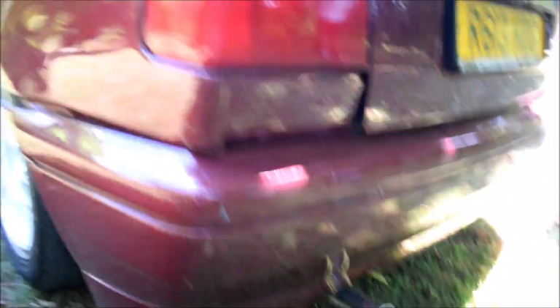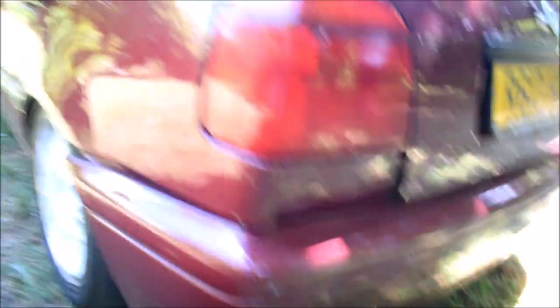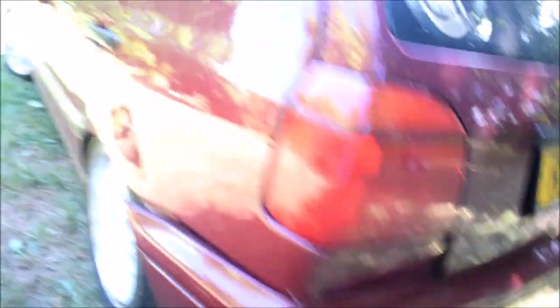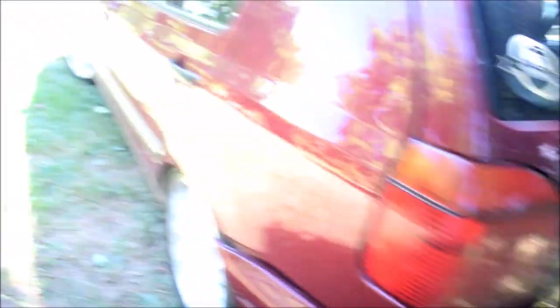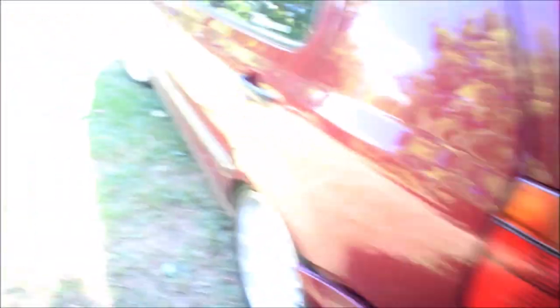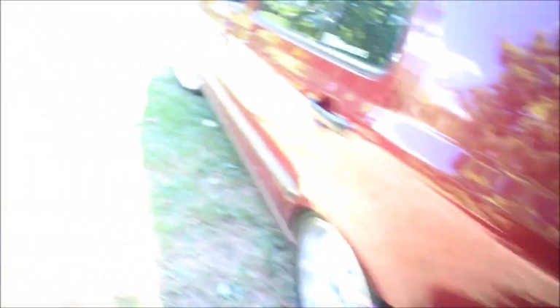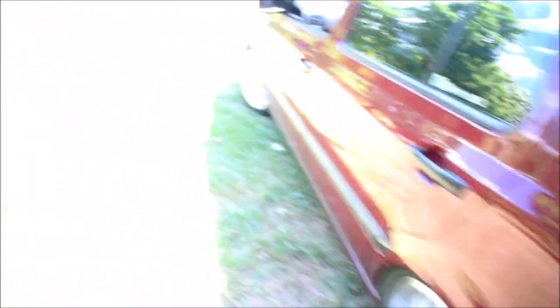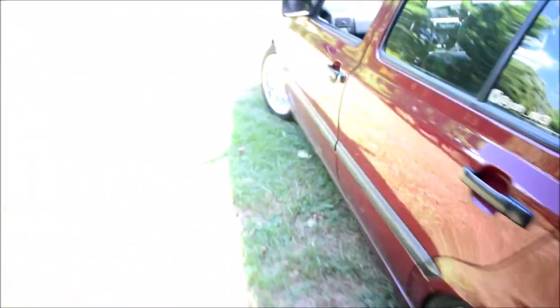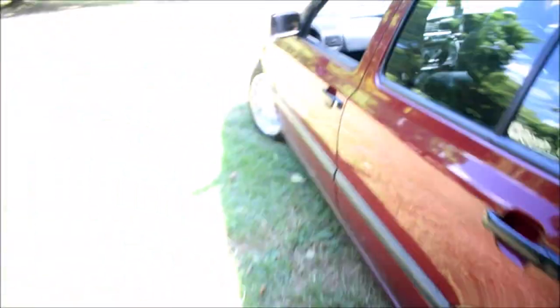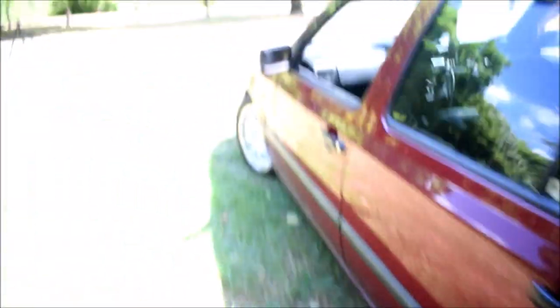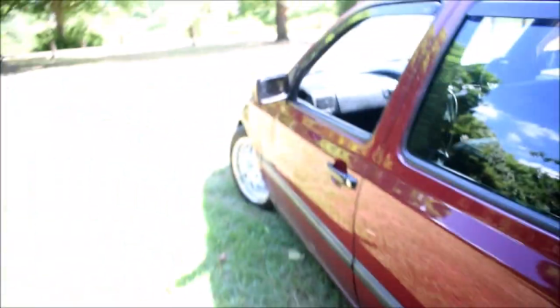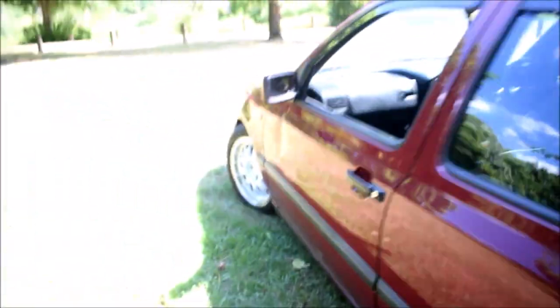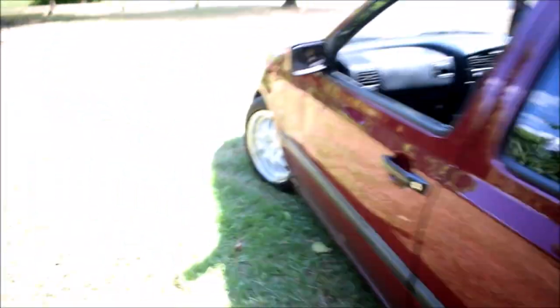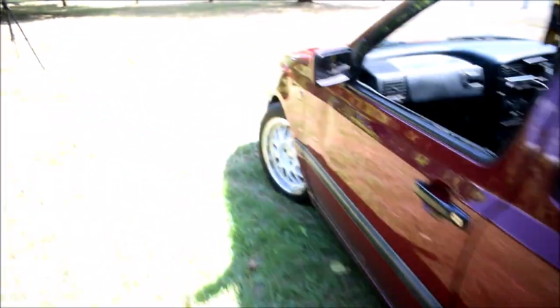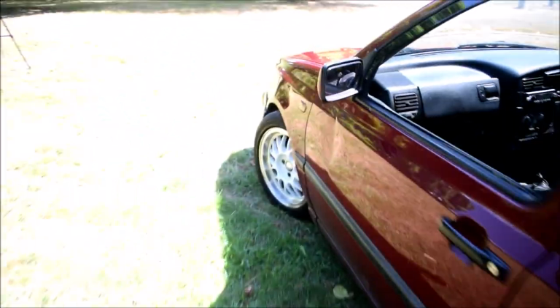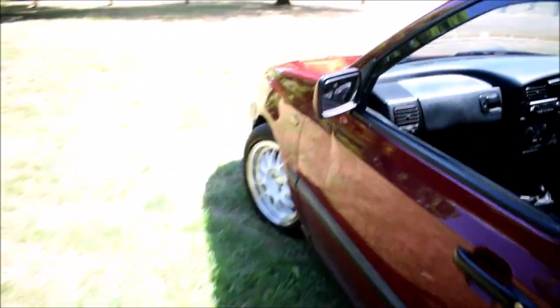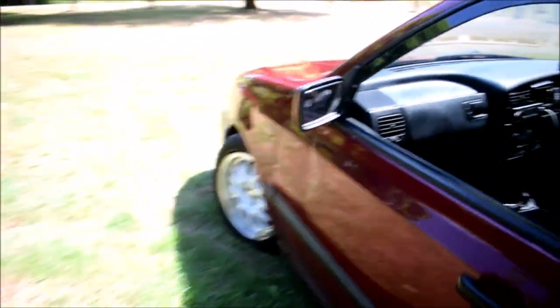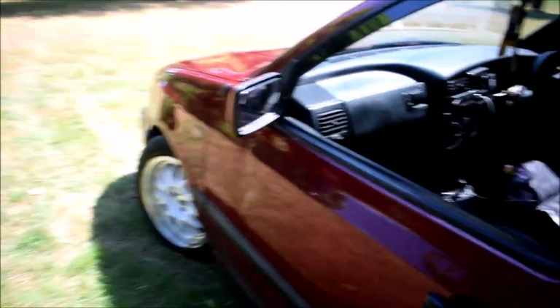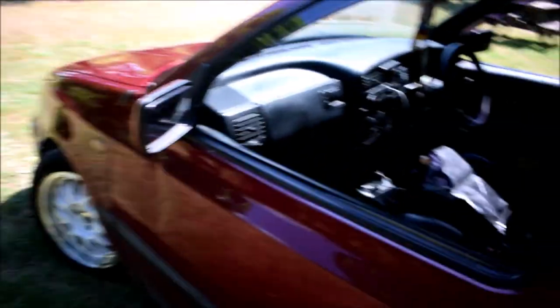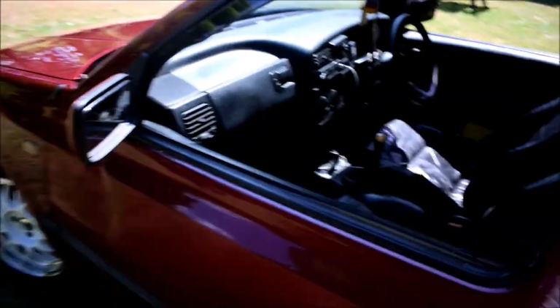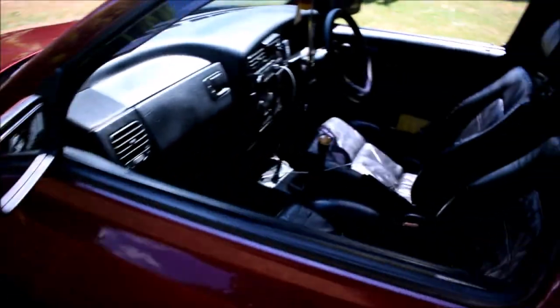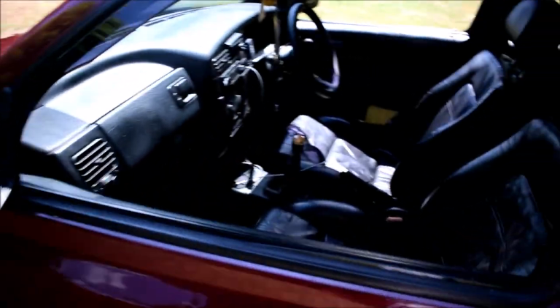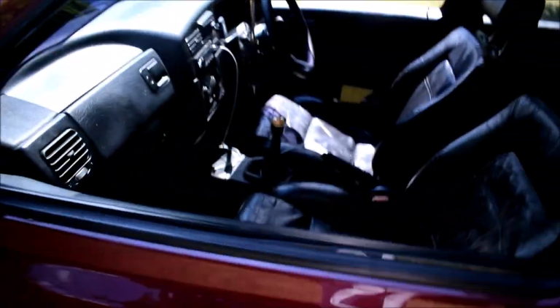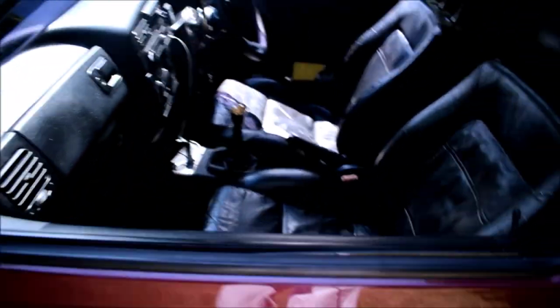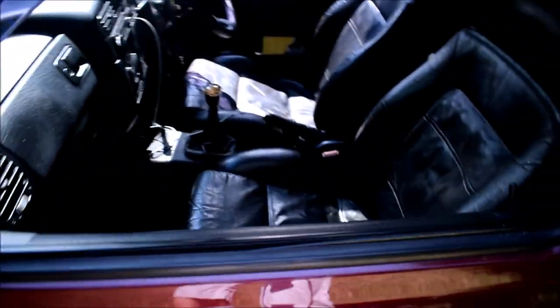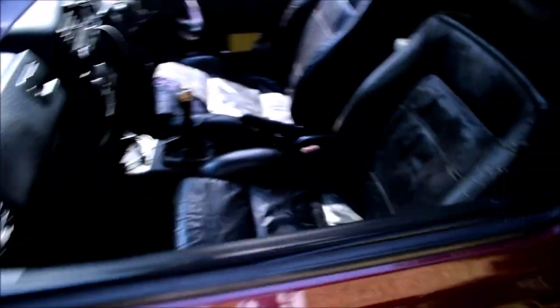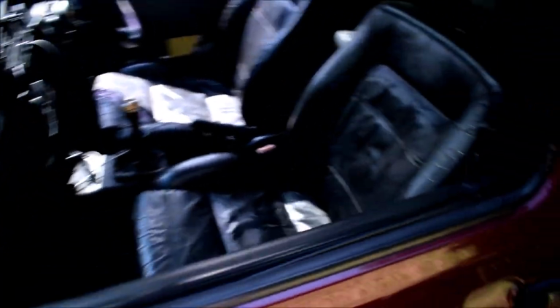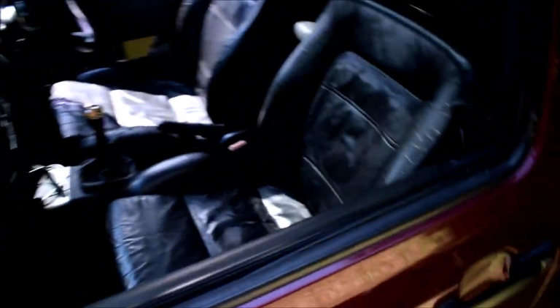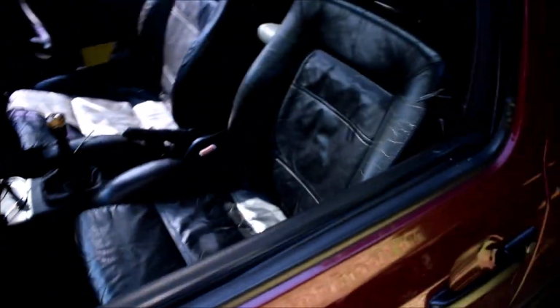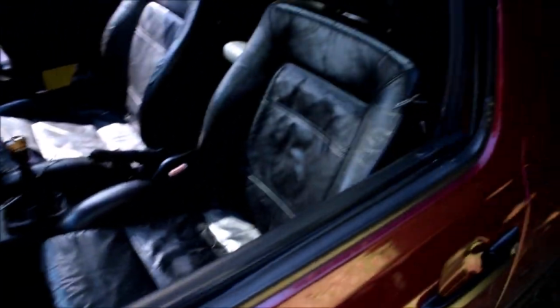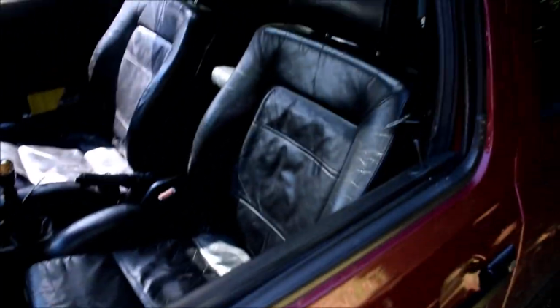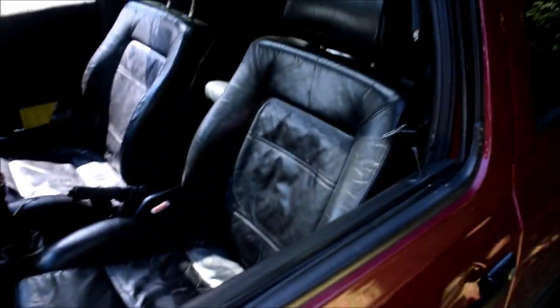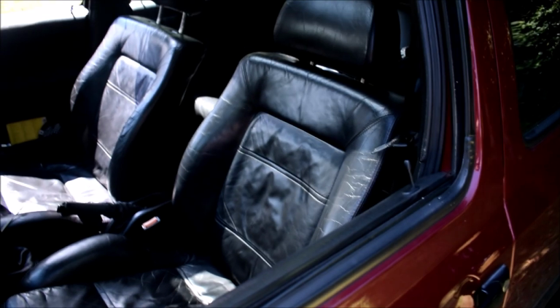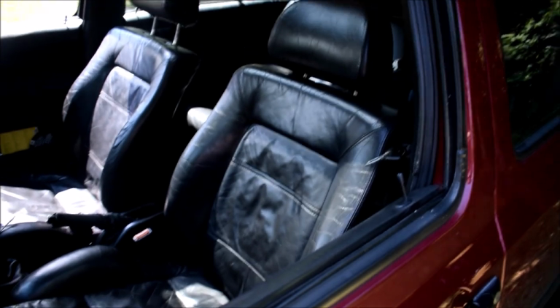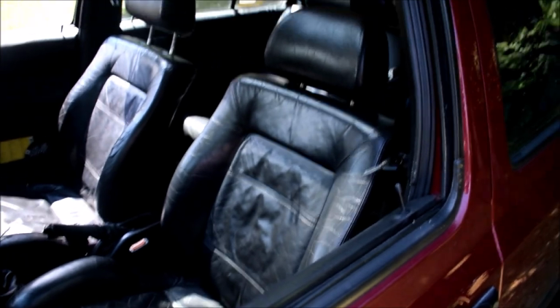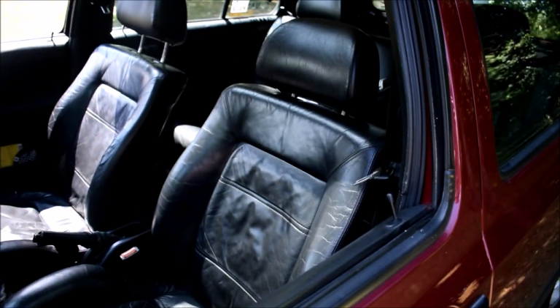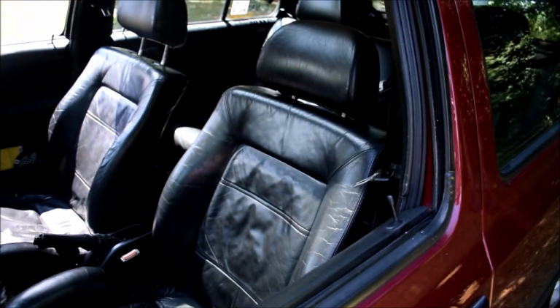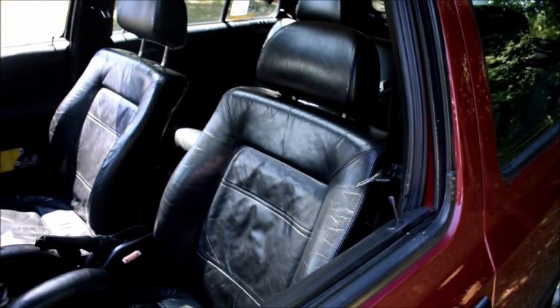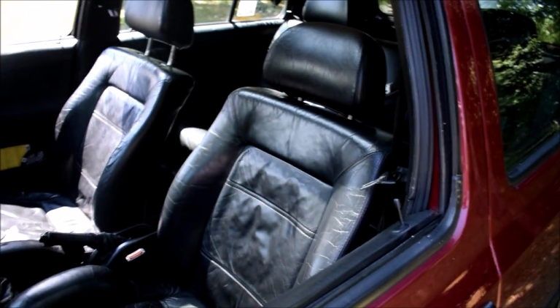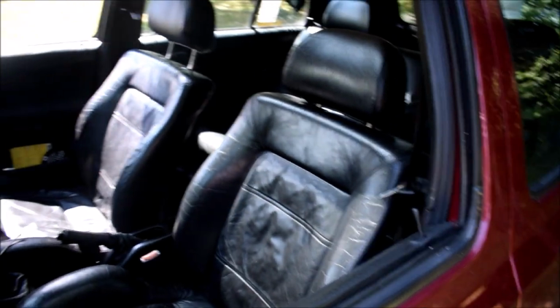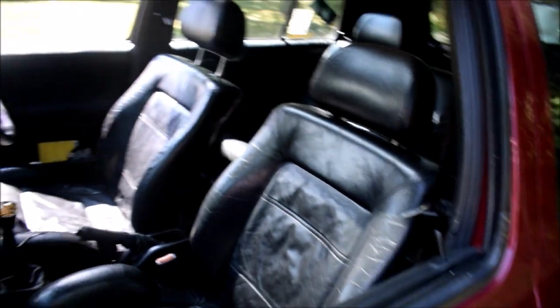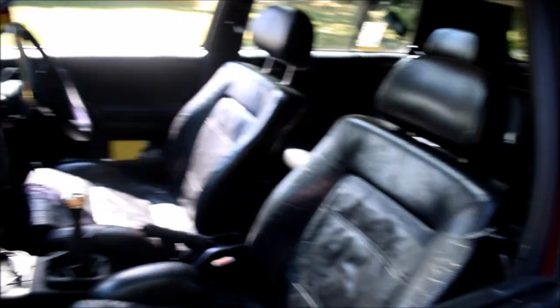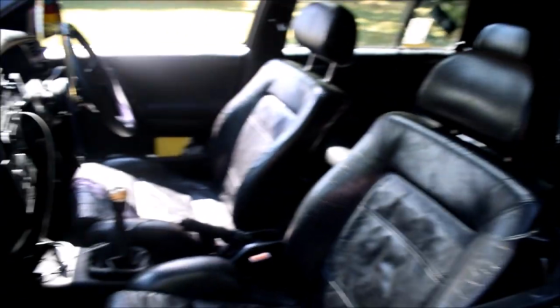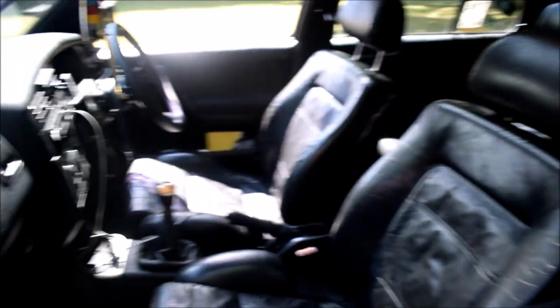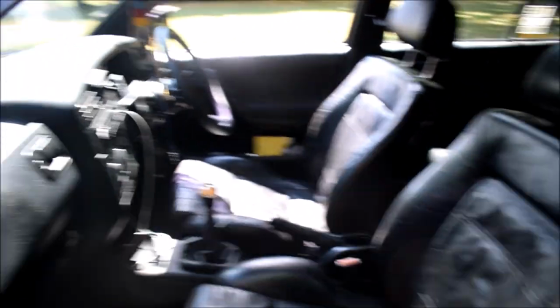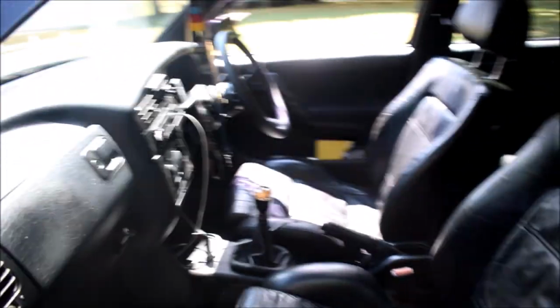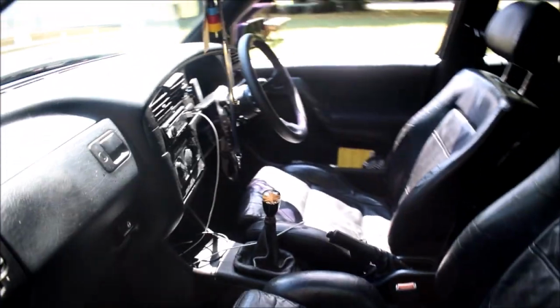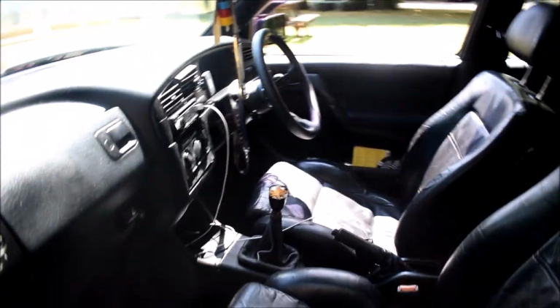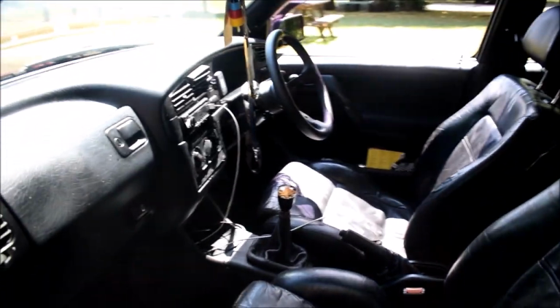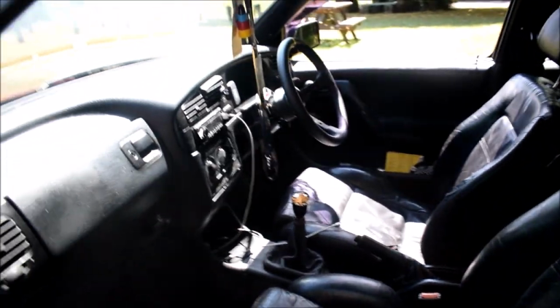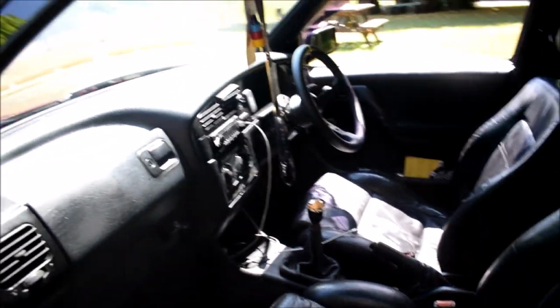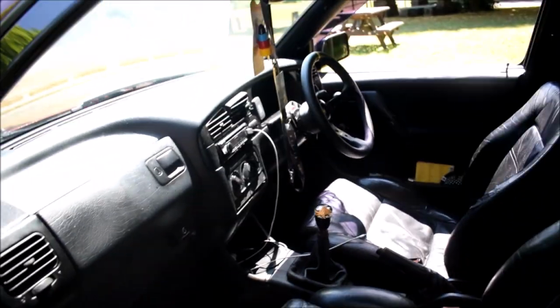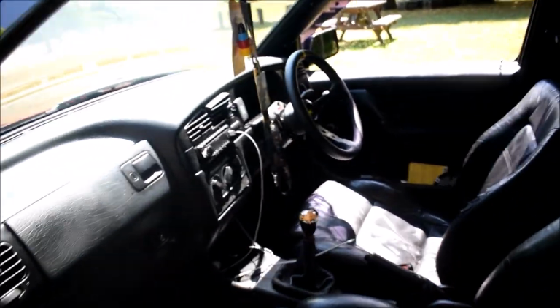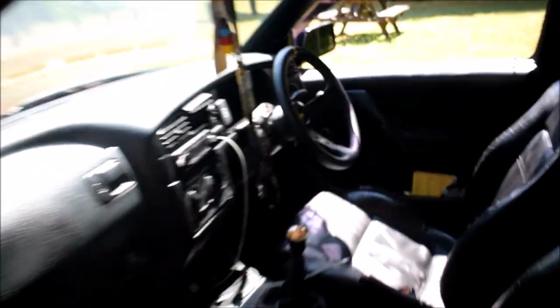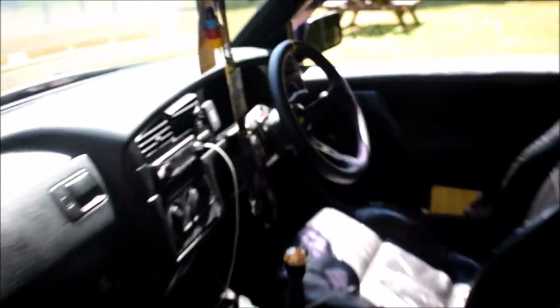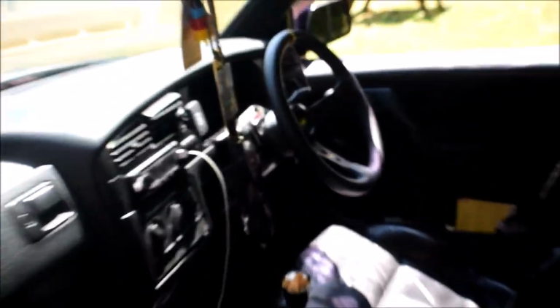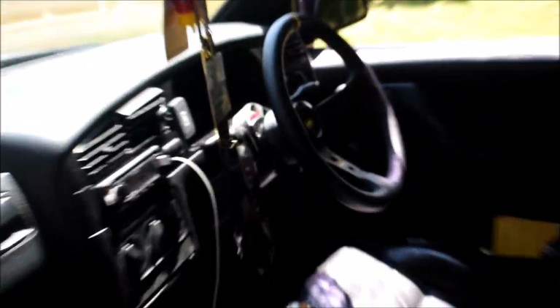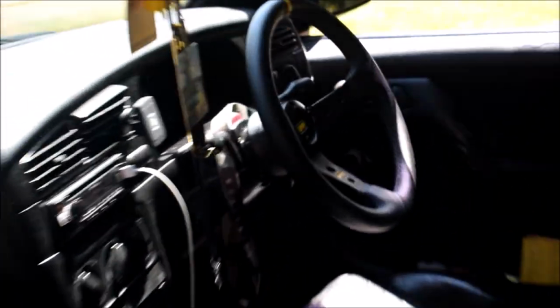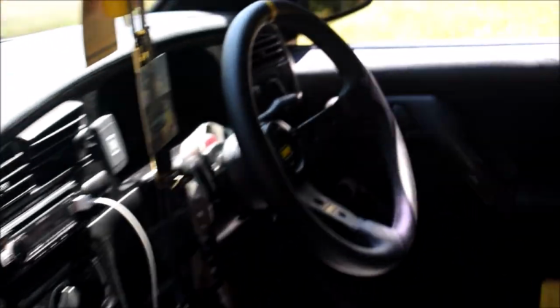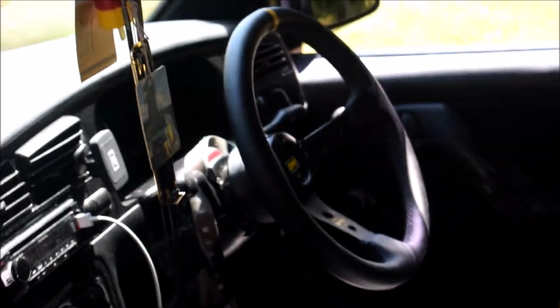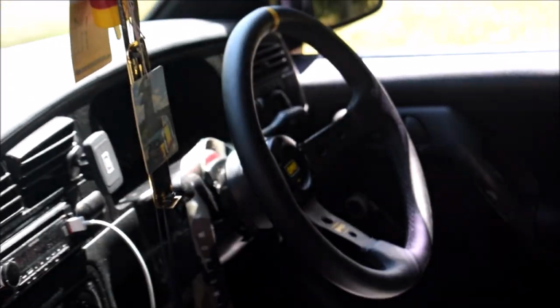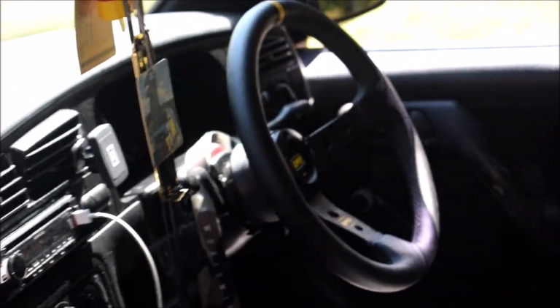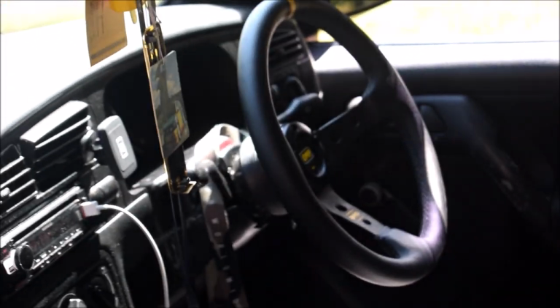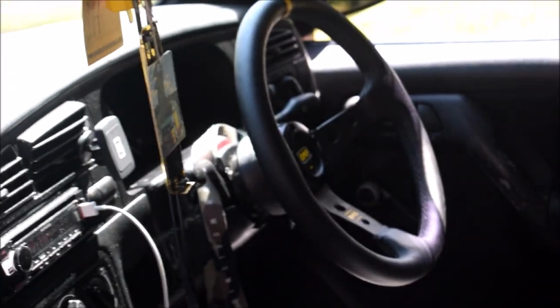And also, in the interior, it's got a VR6 leather interior with no MP steering wheel.